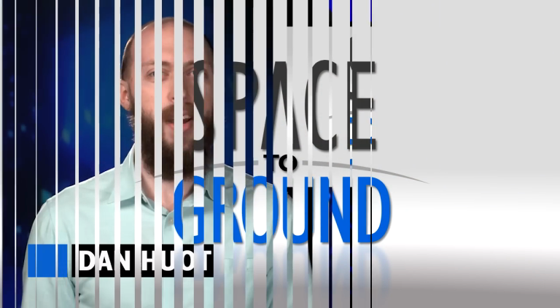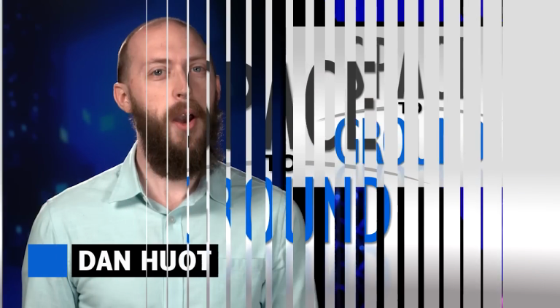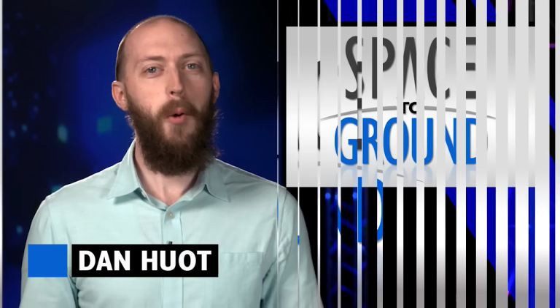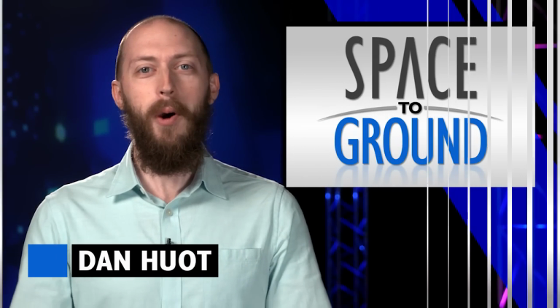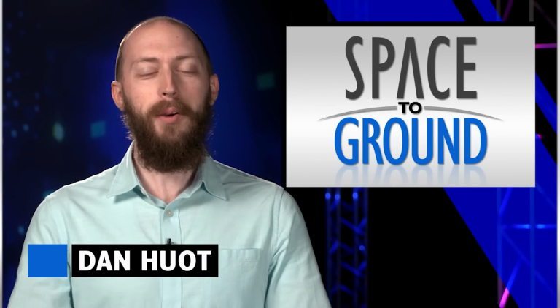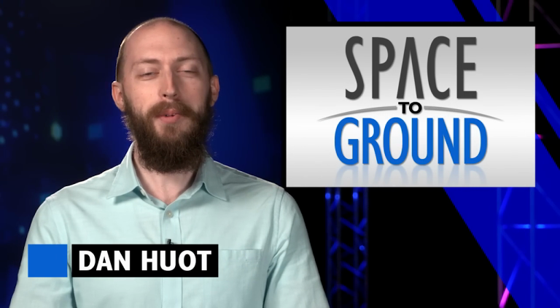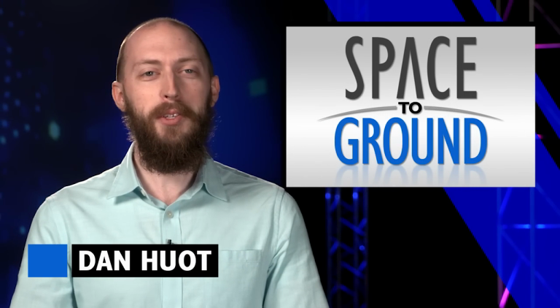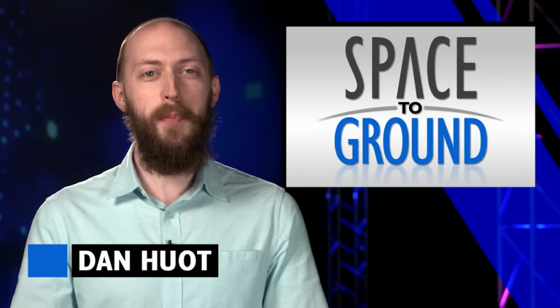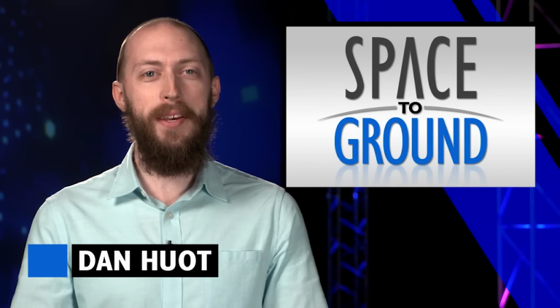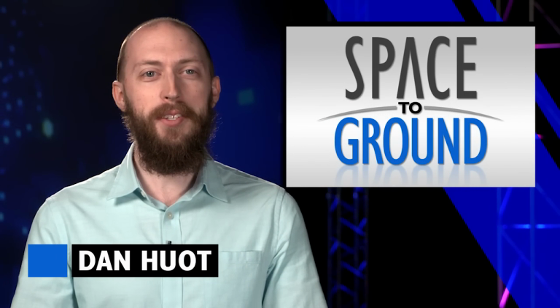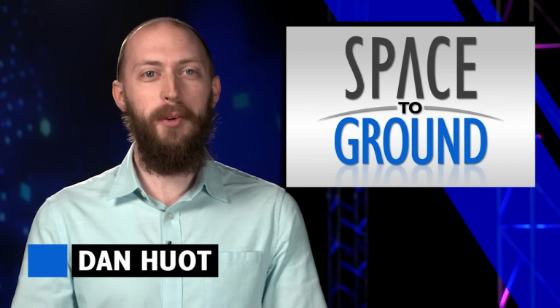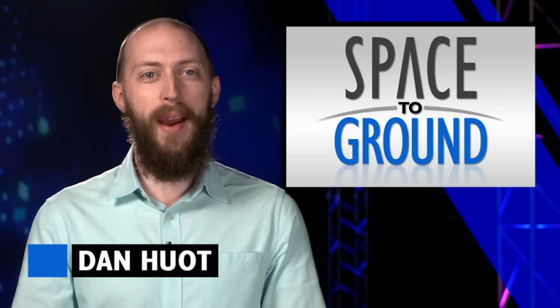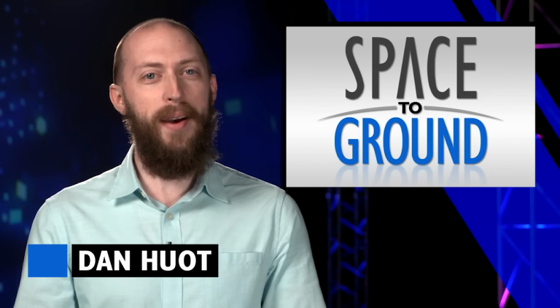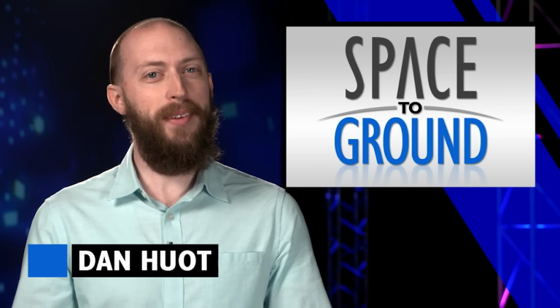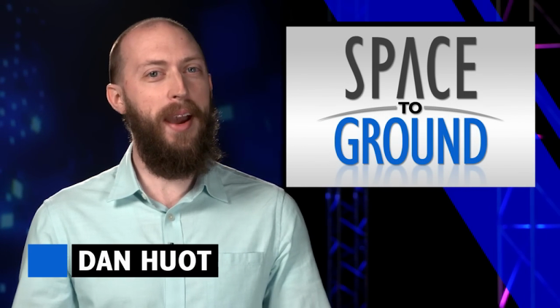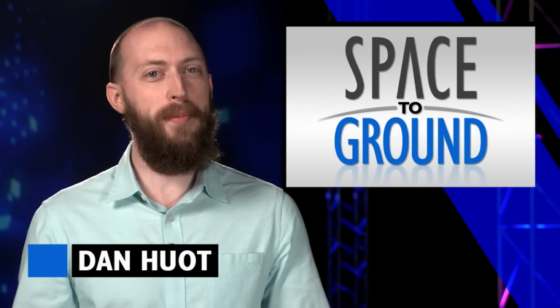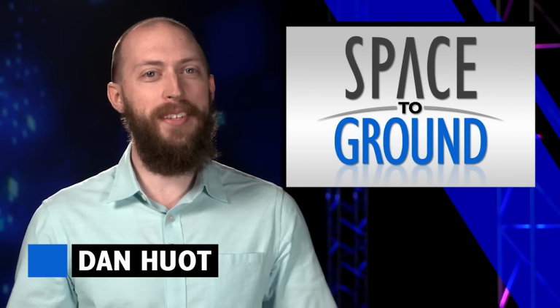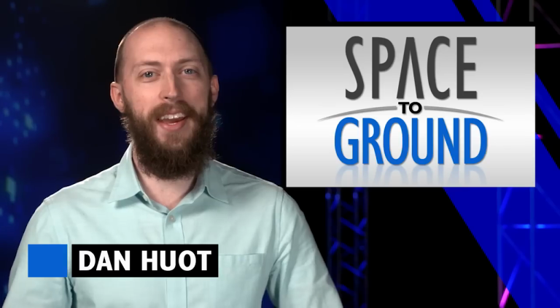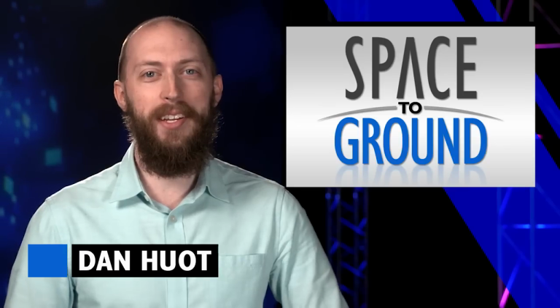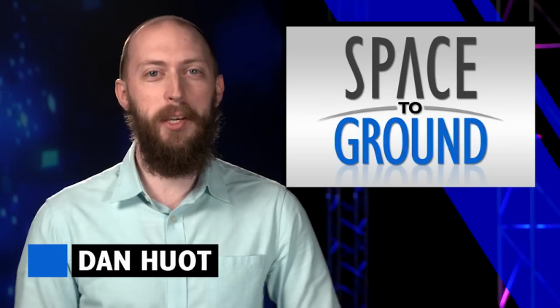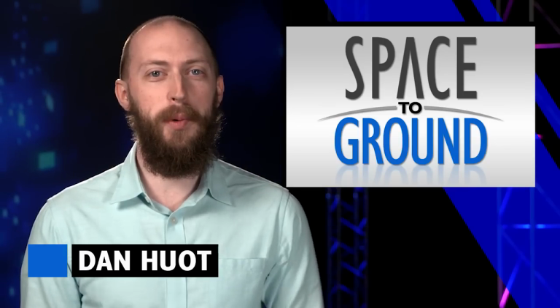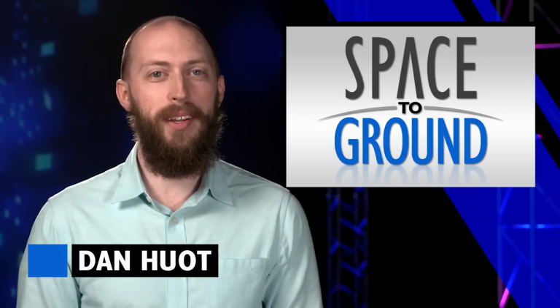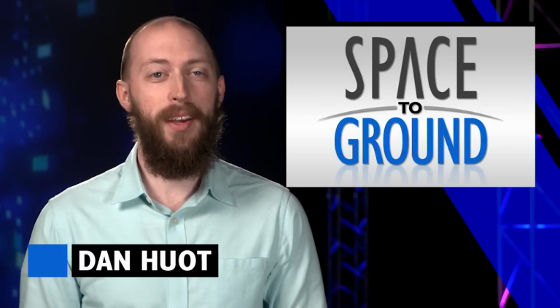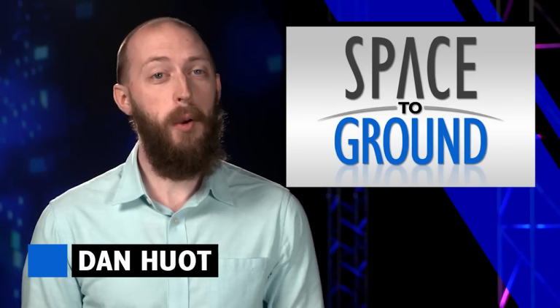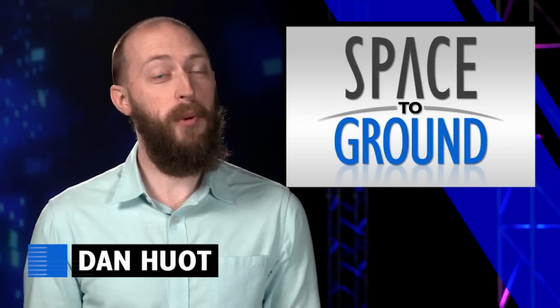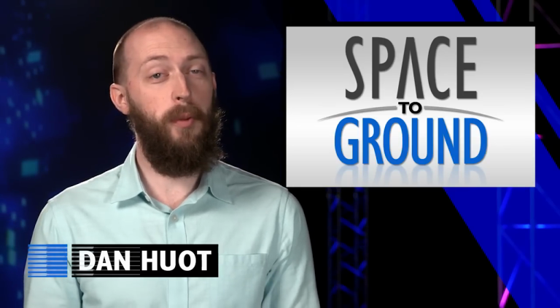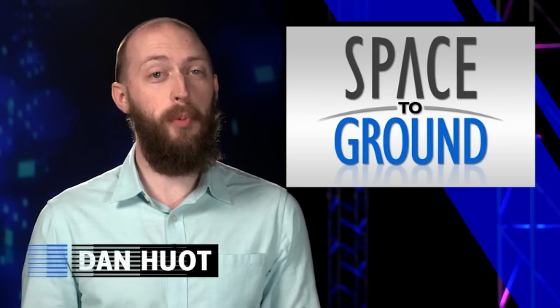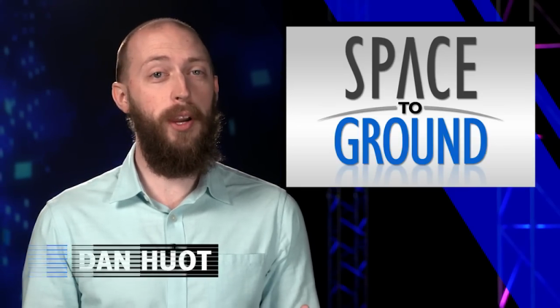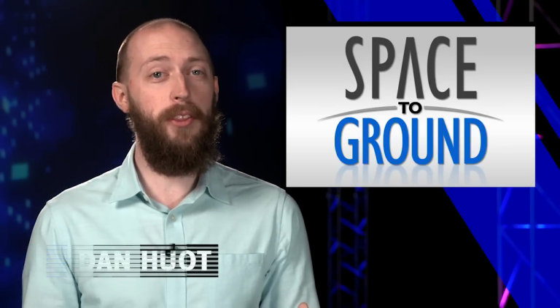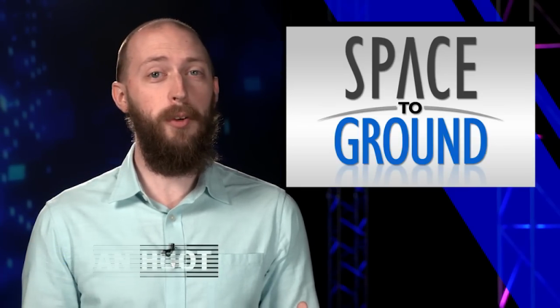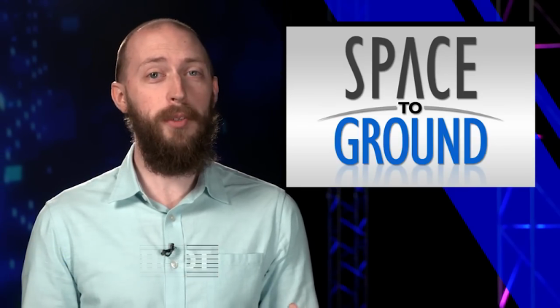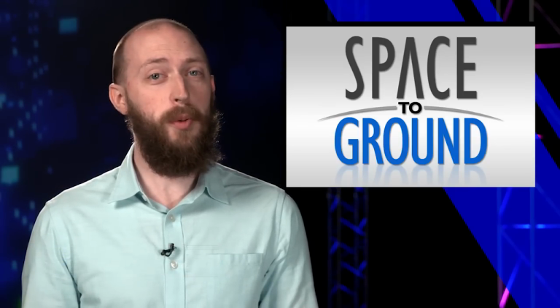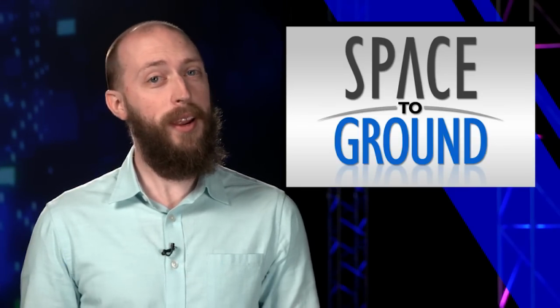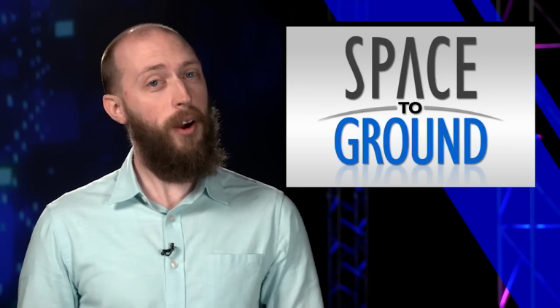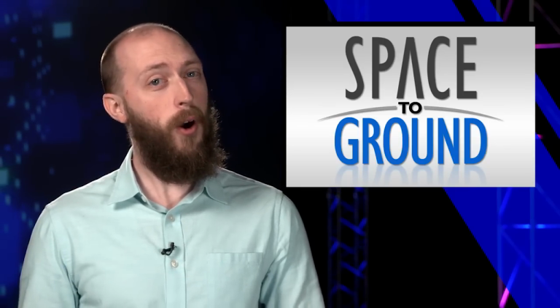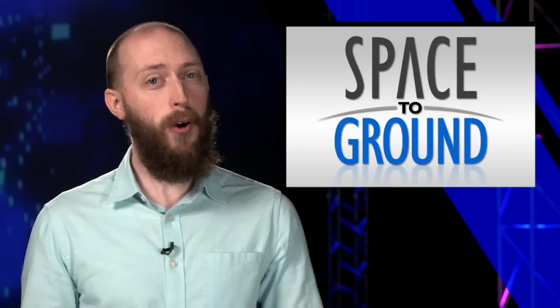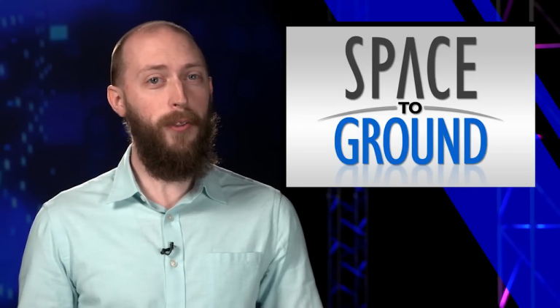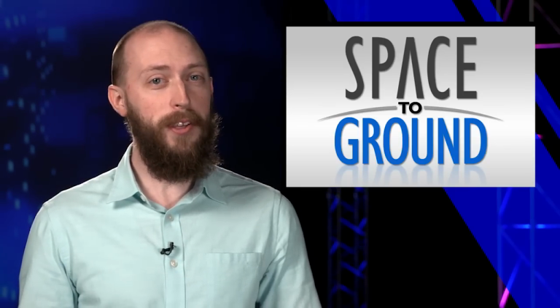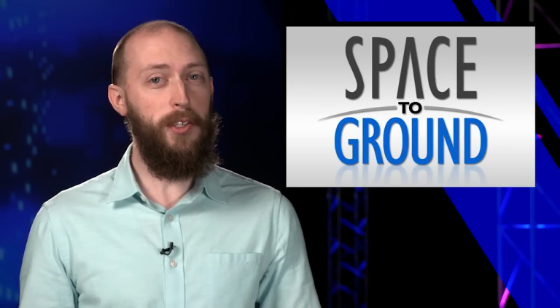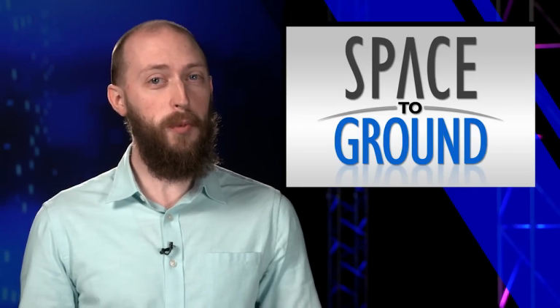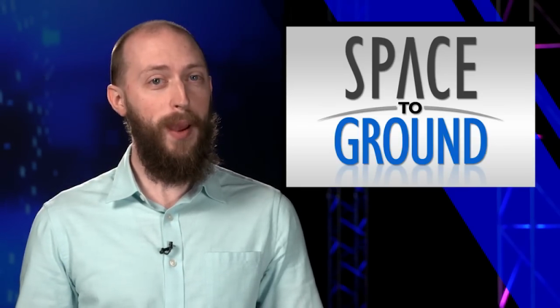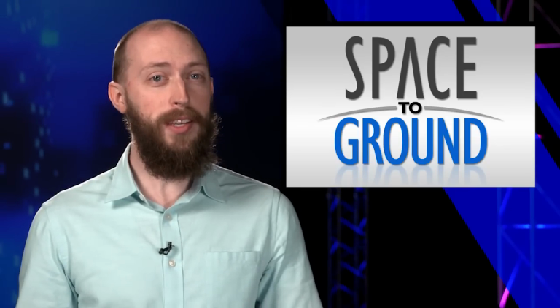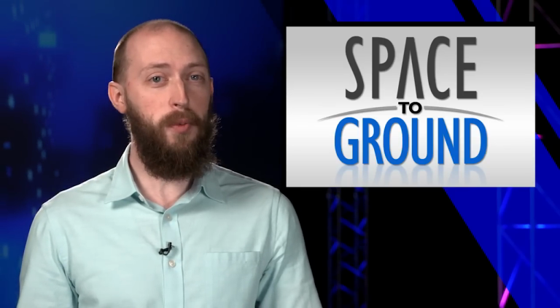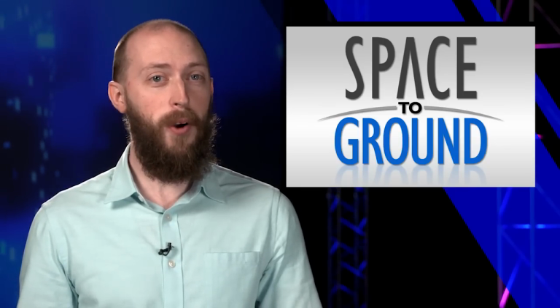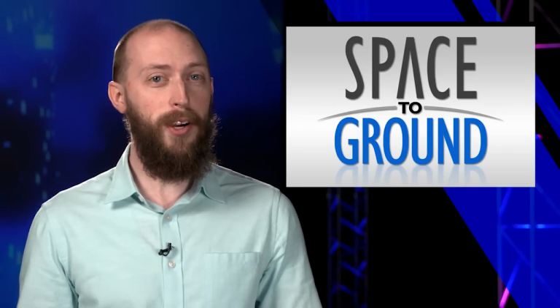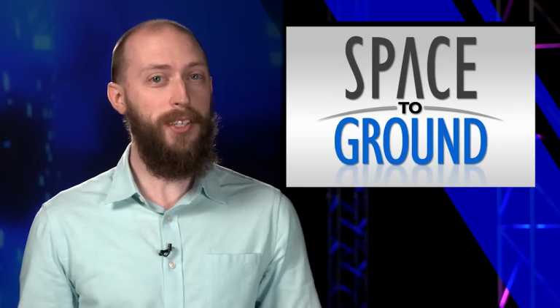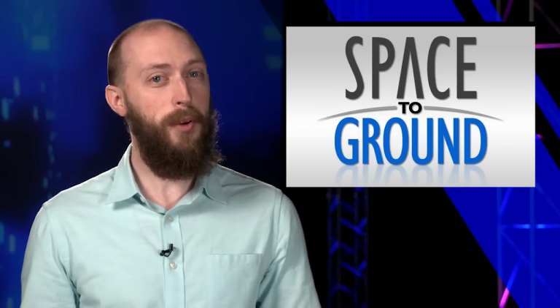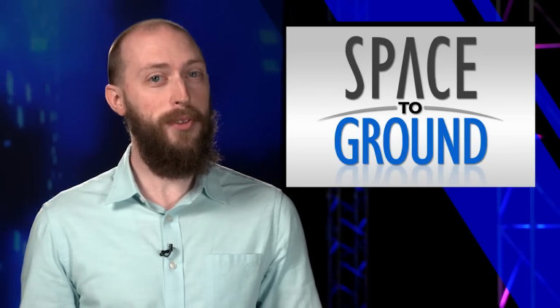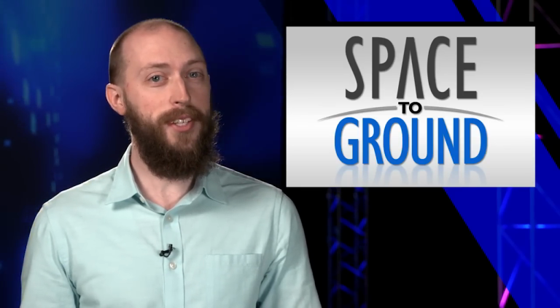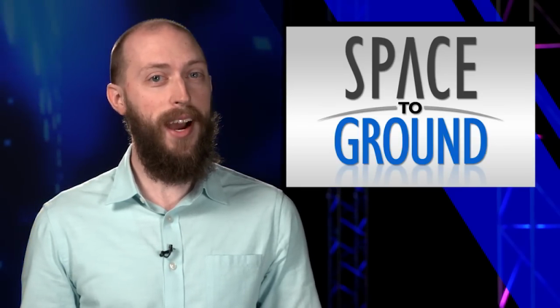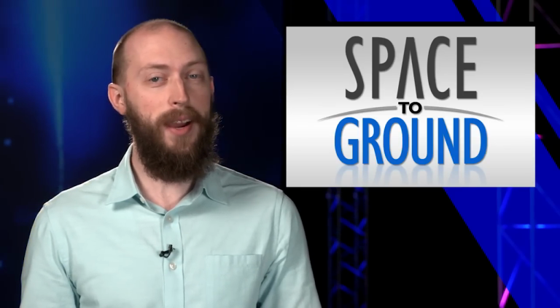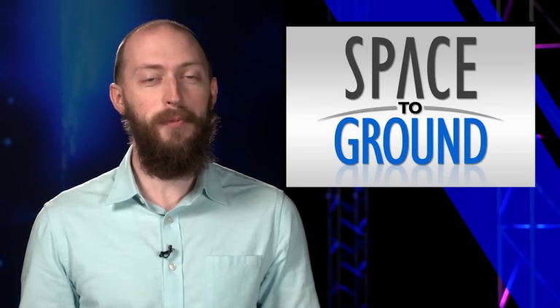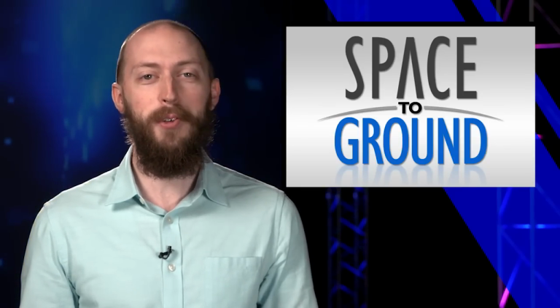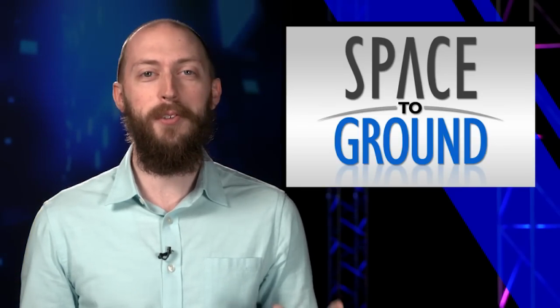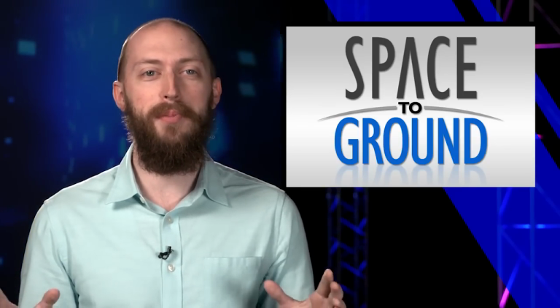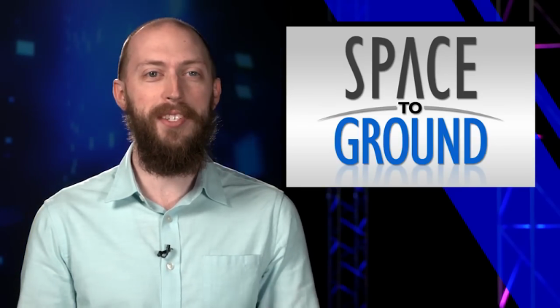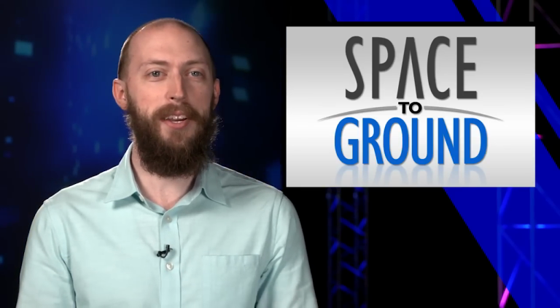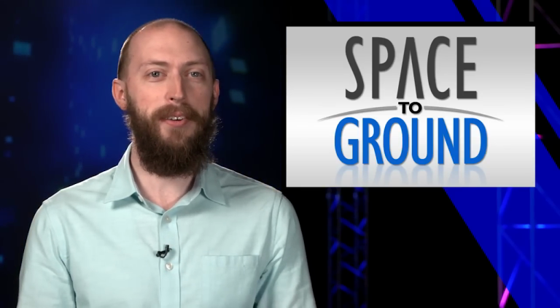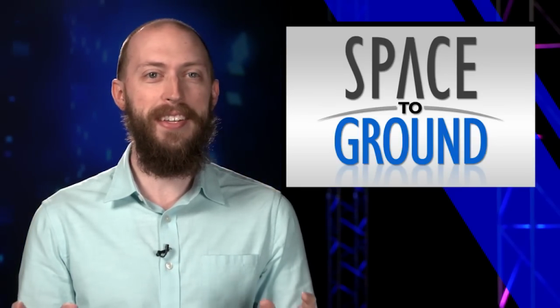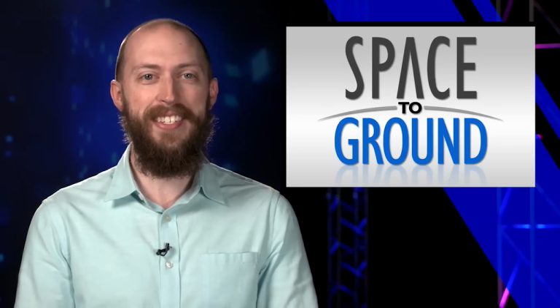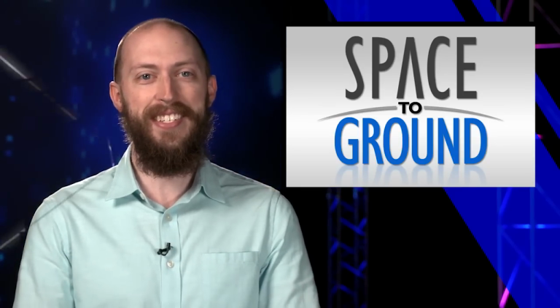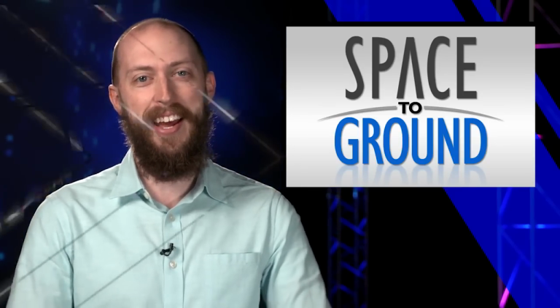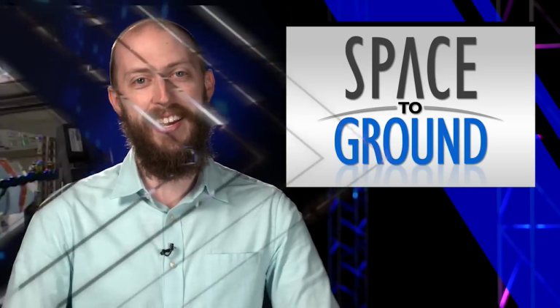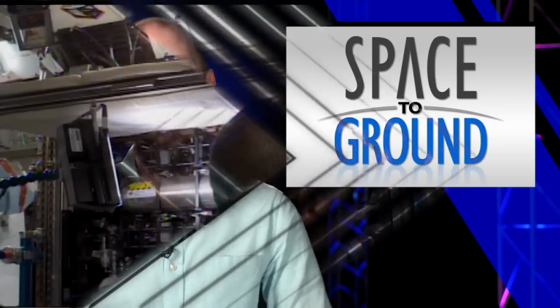Welcome to Space to Ground, I'm Dan Hewitt. With a breather between all these spacewalks, it was time for some serious science.